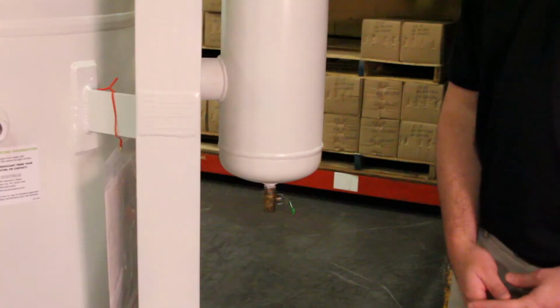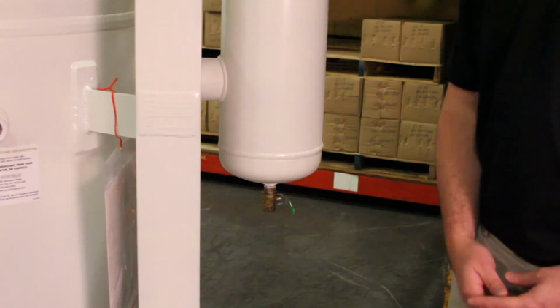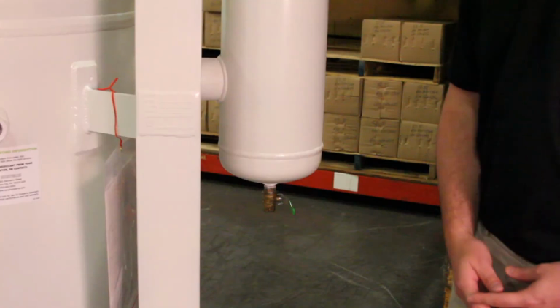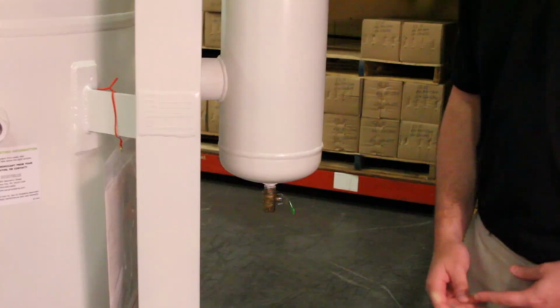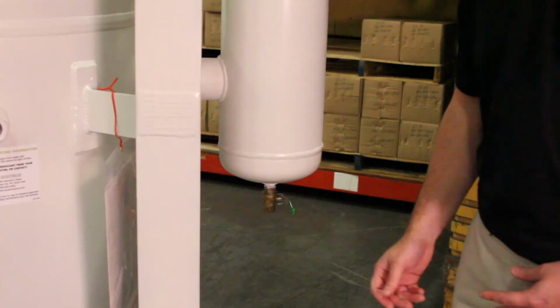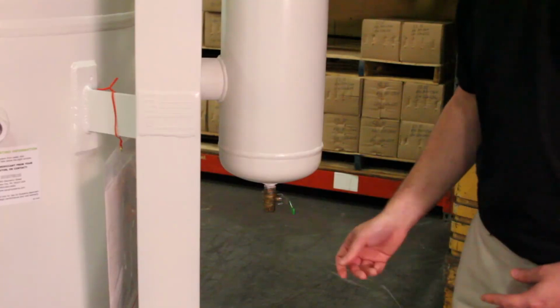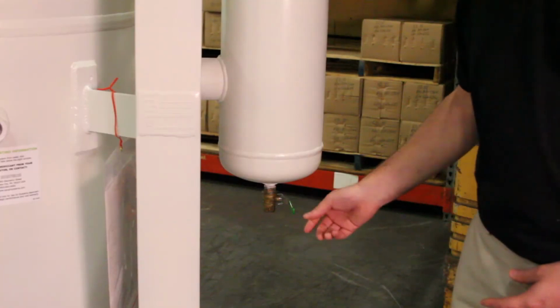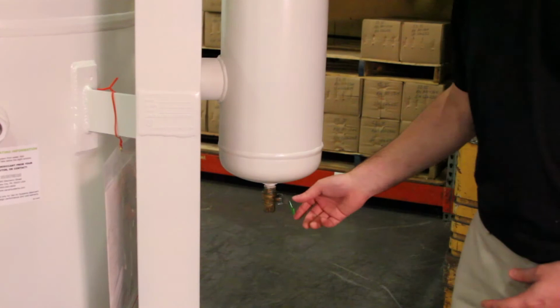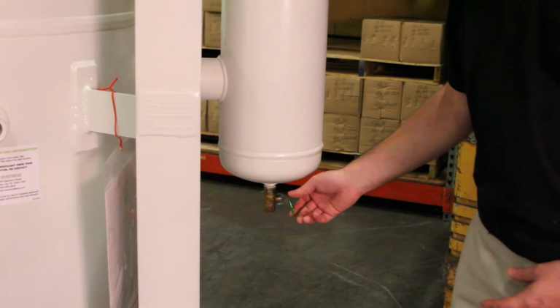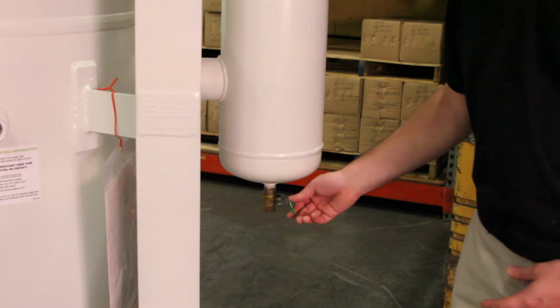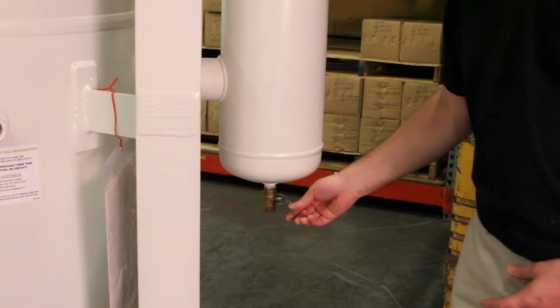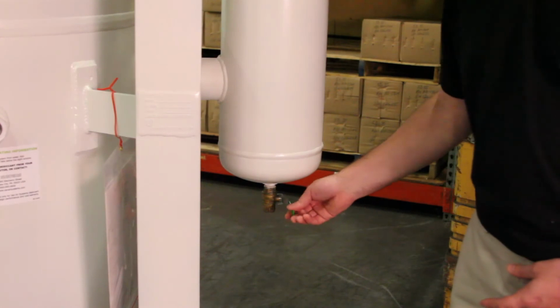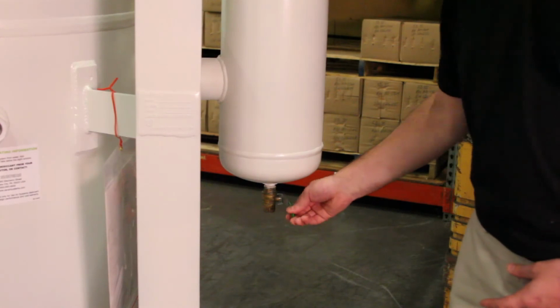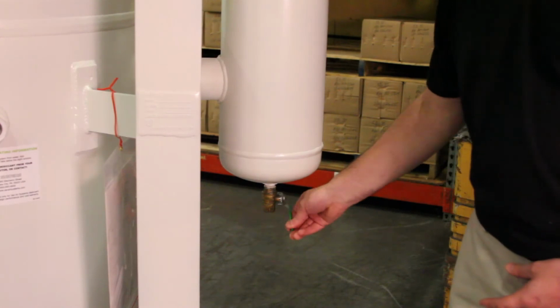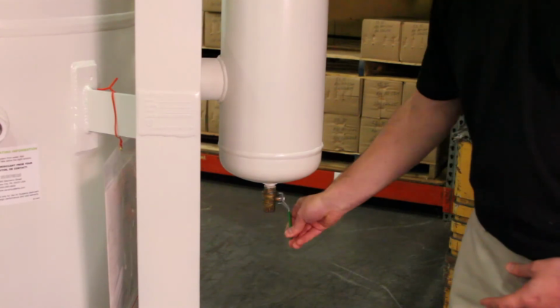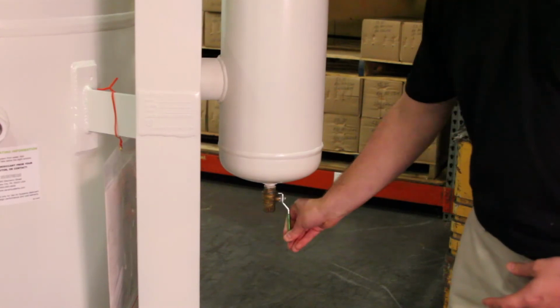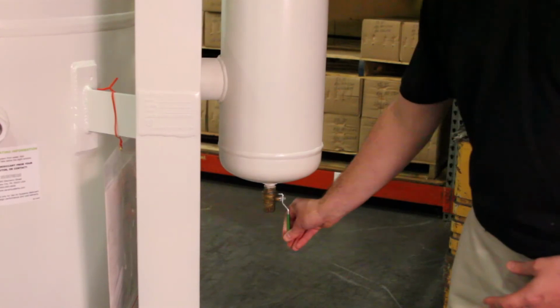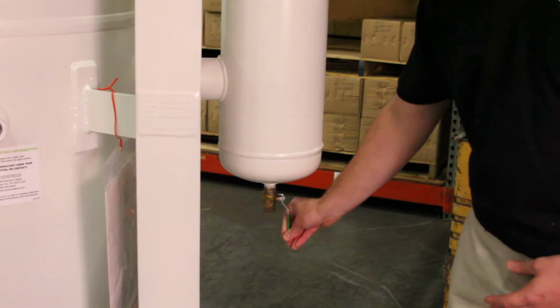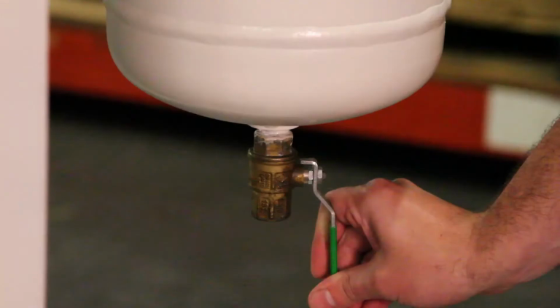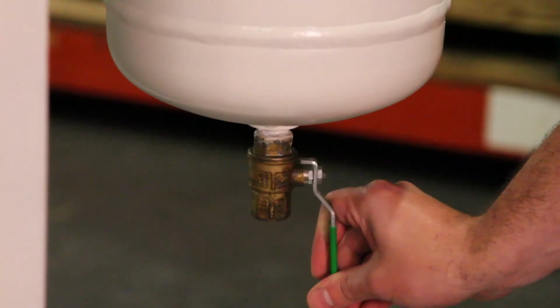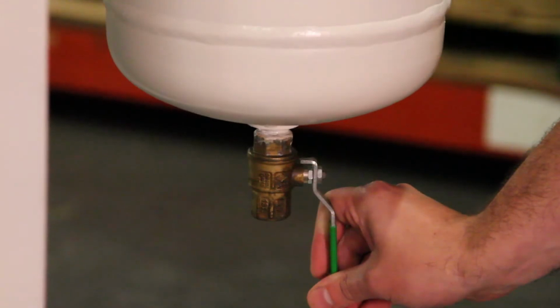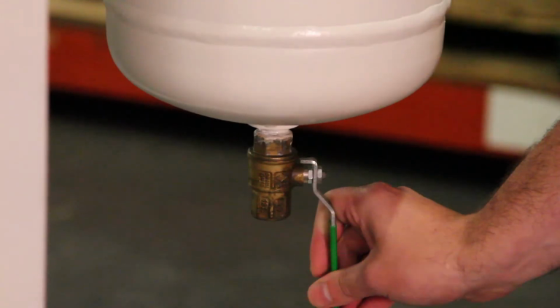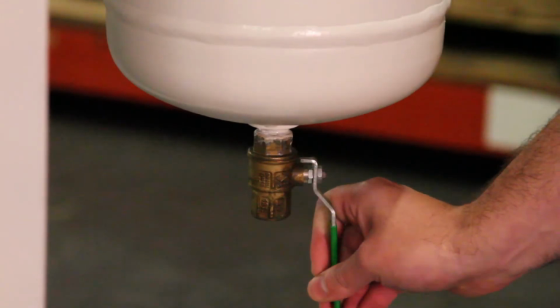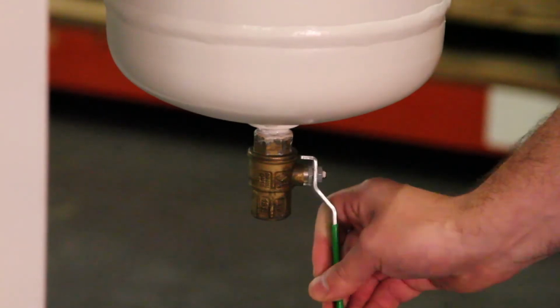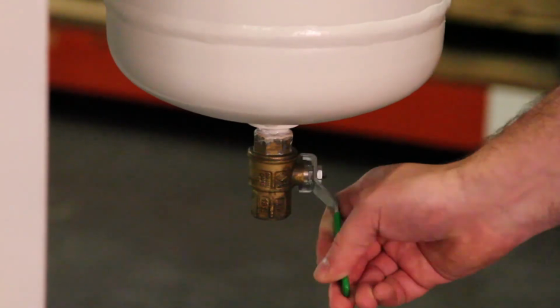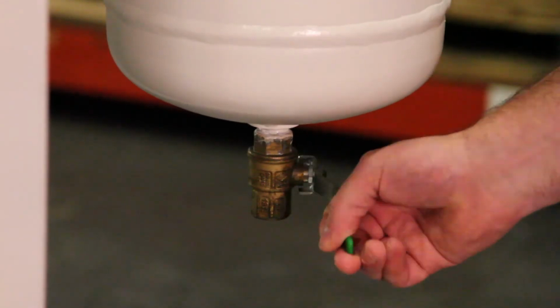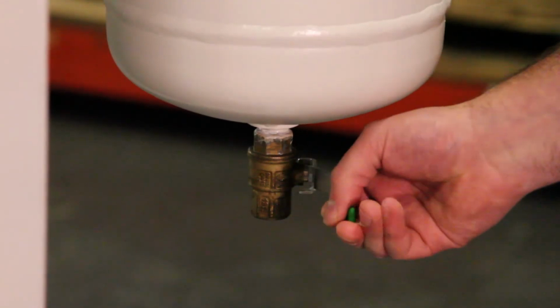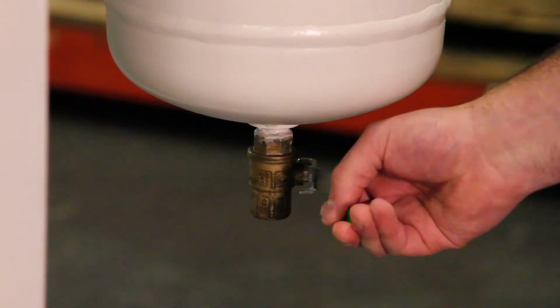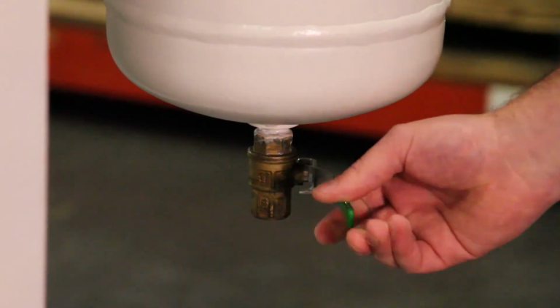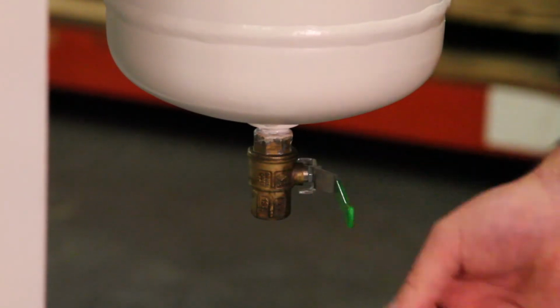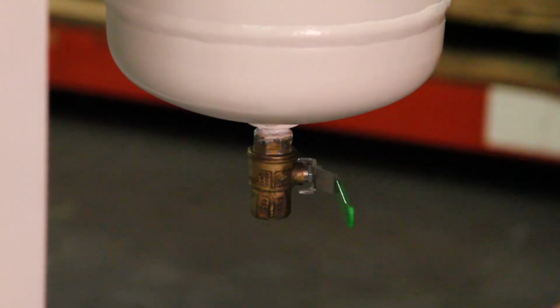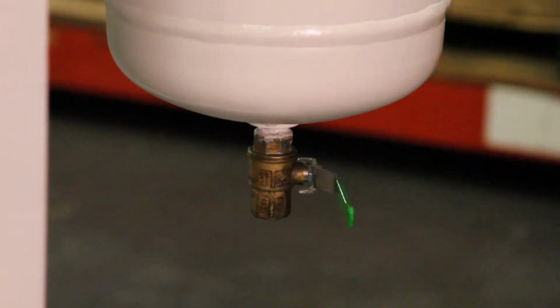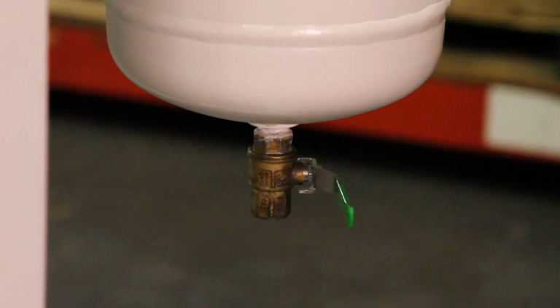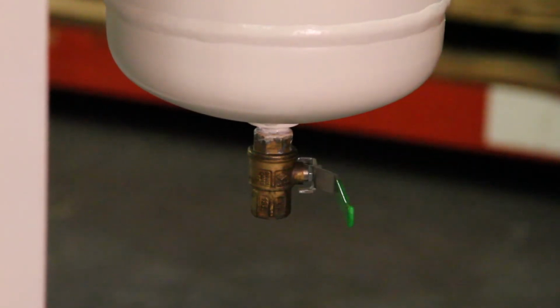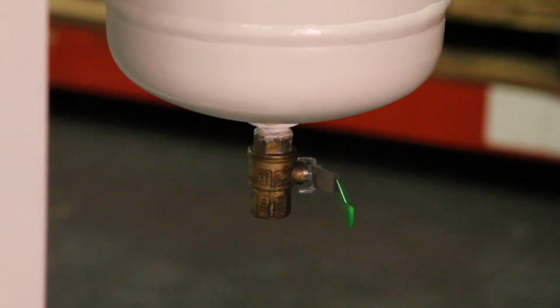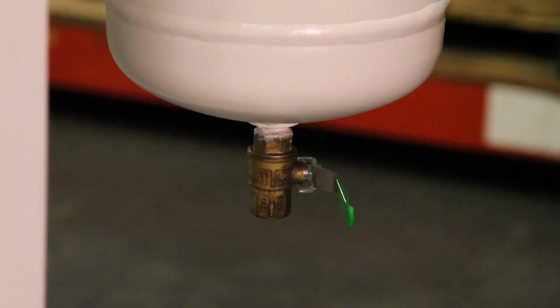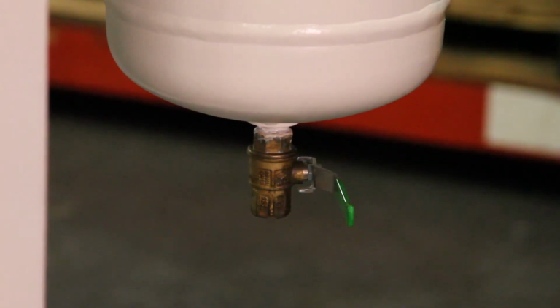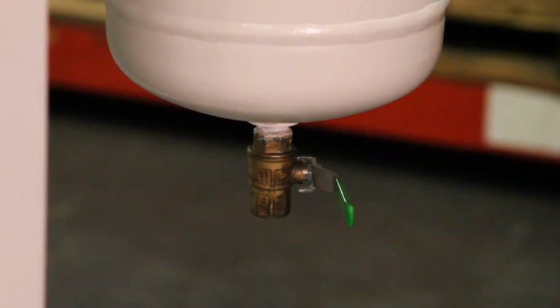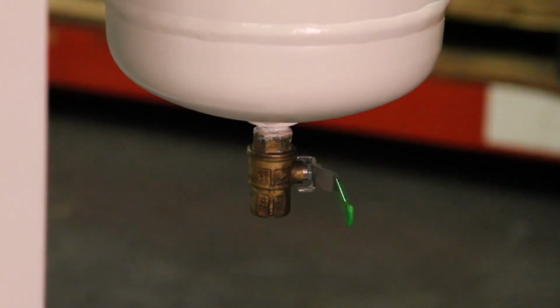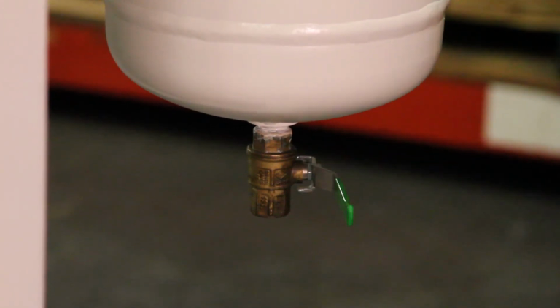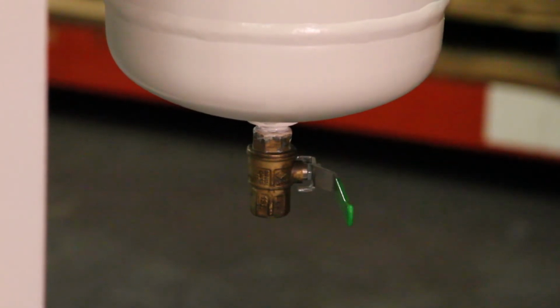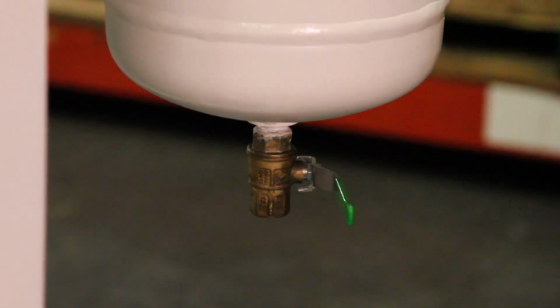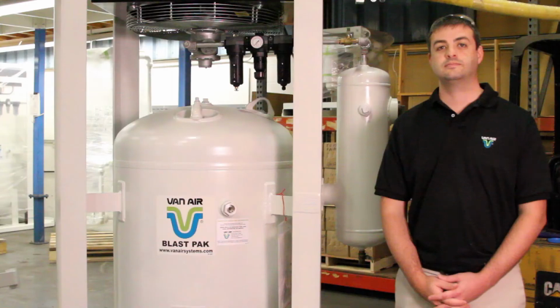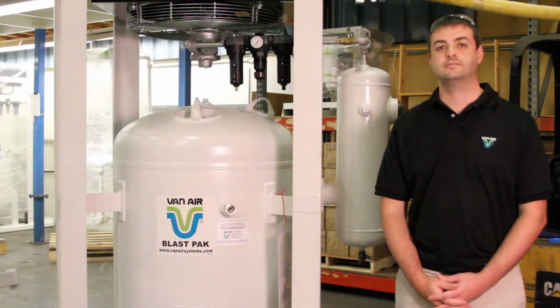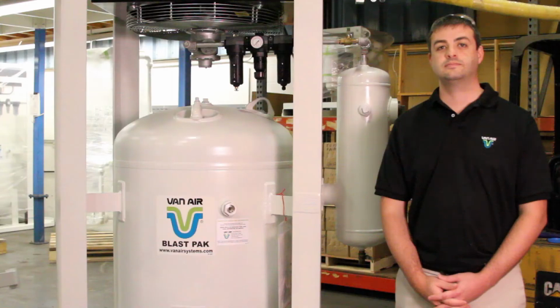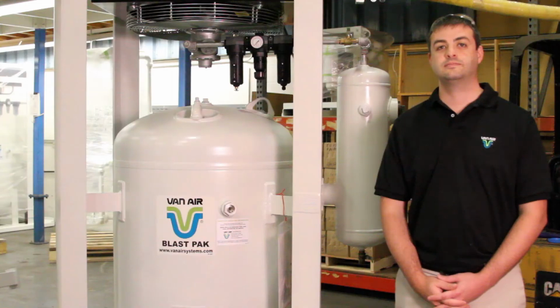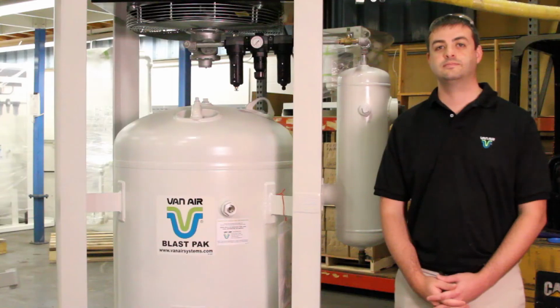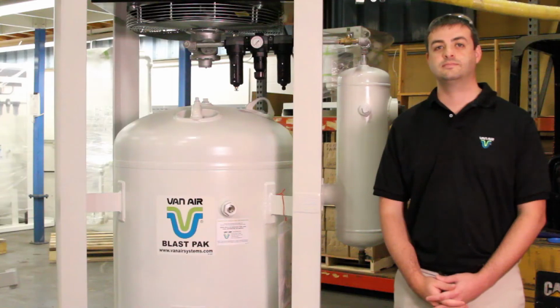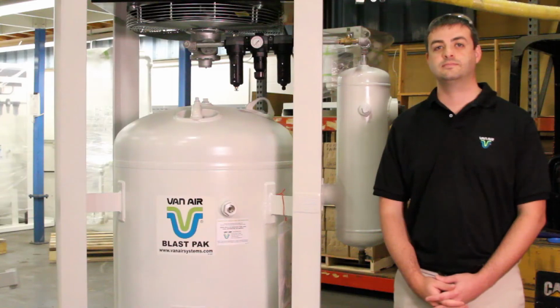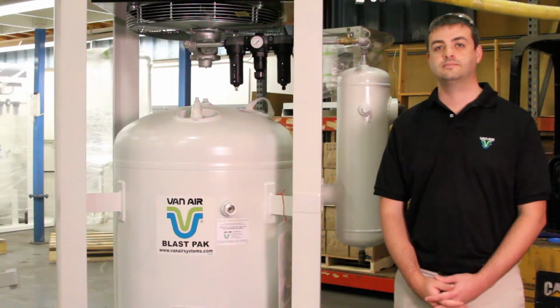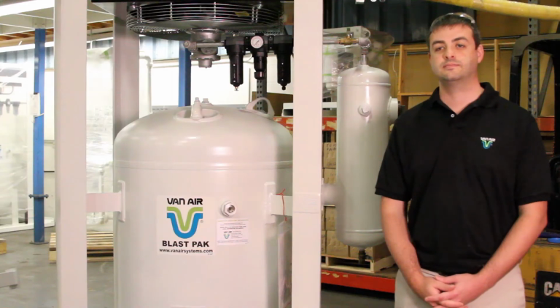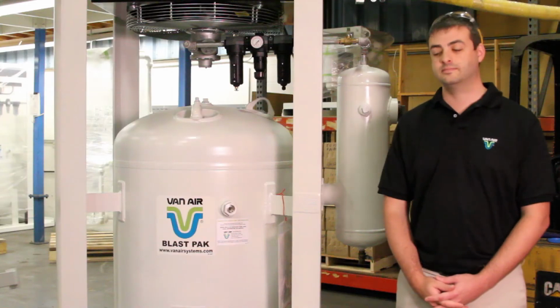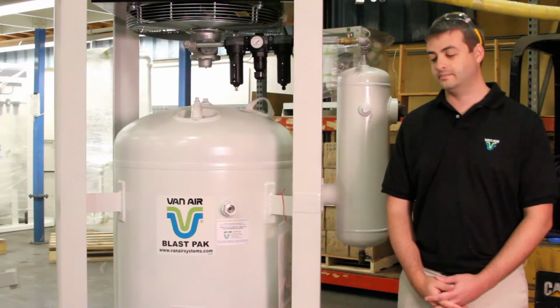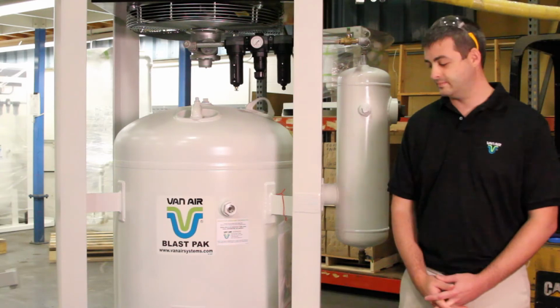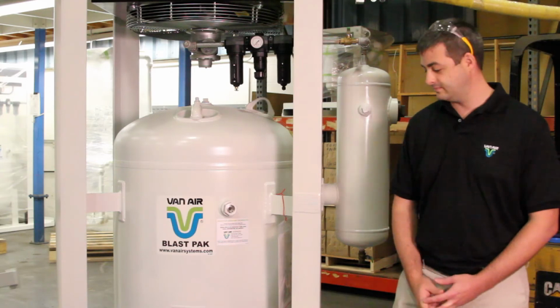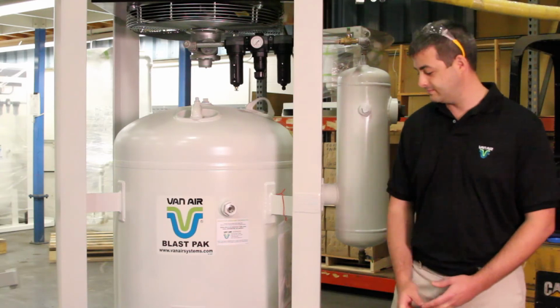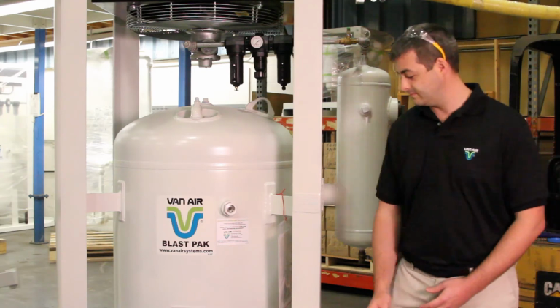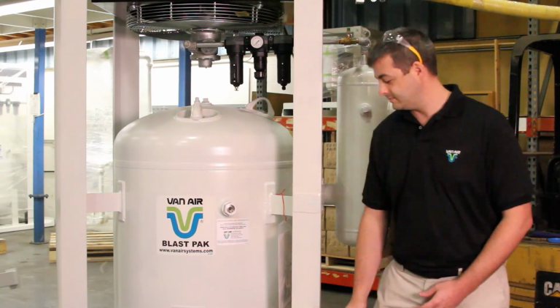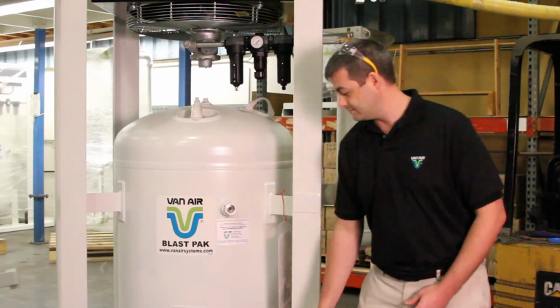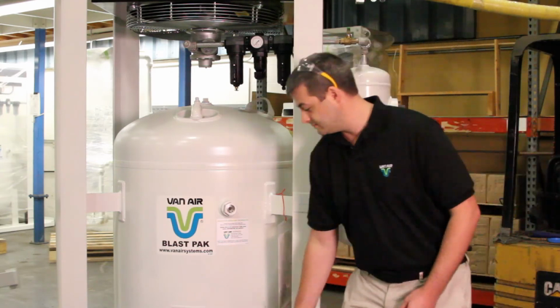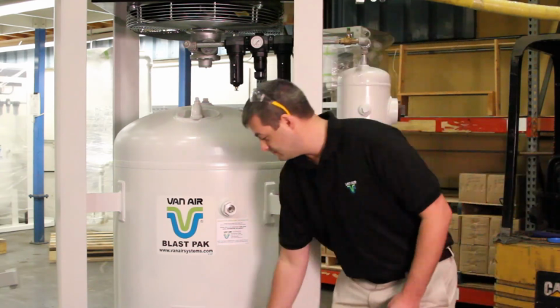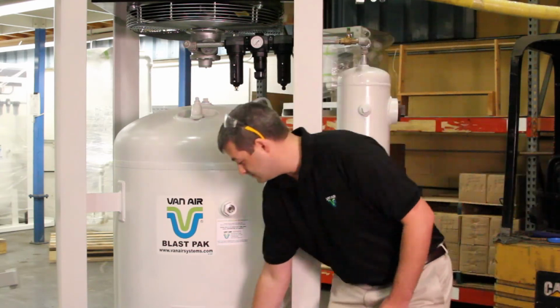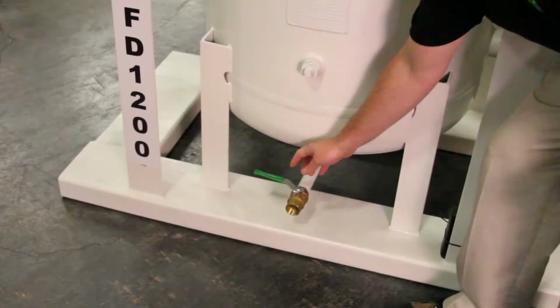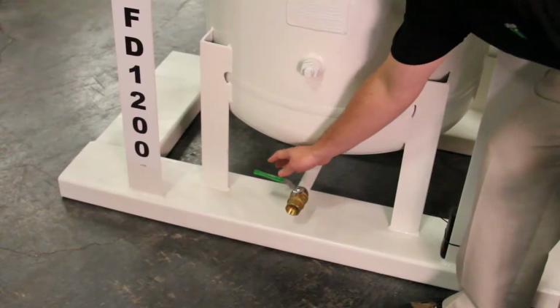You should not be seeing any liquid coming out of the drain valve from the afterfilter housing. Make sure the dryer is being drained properly.